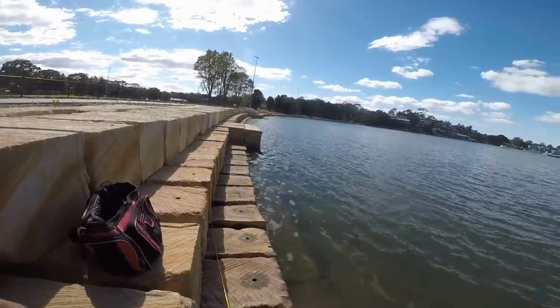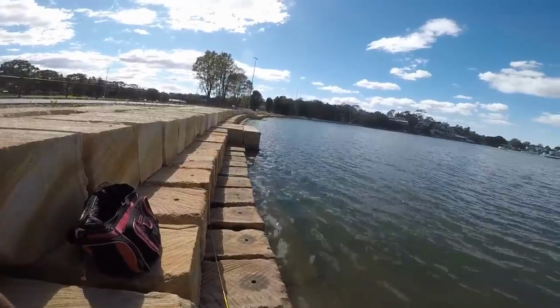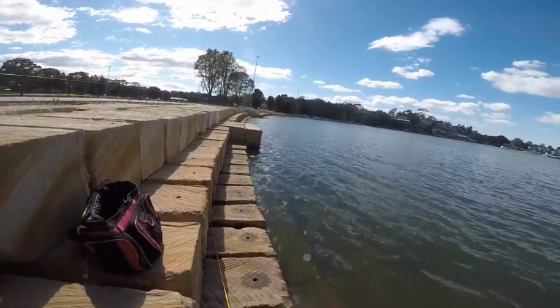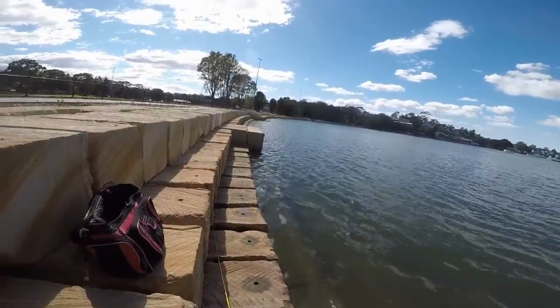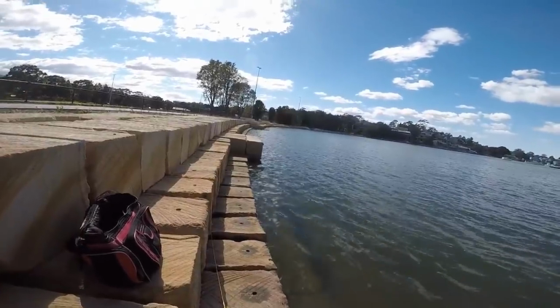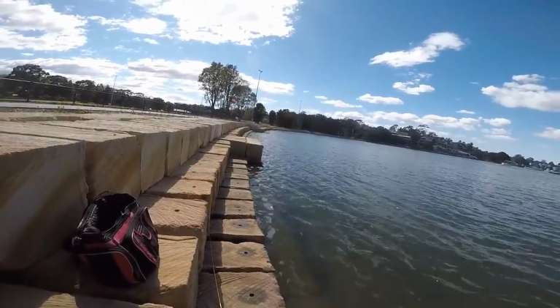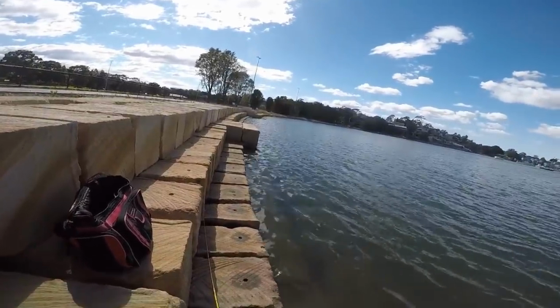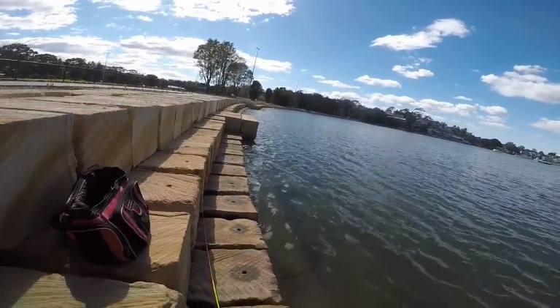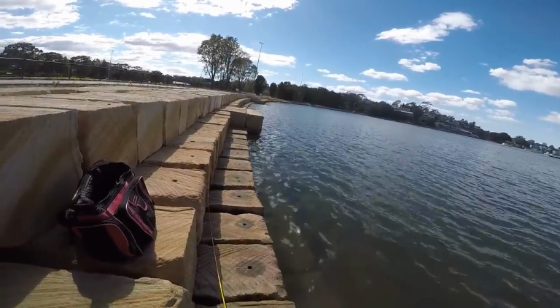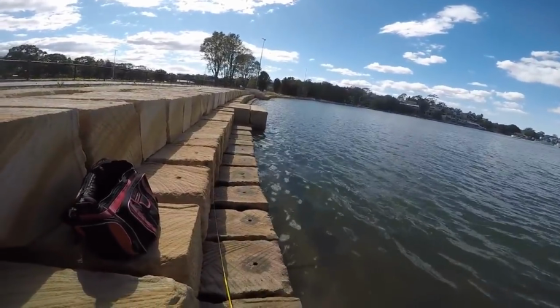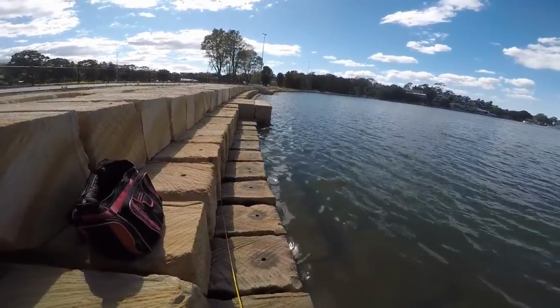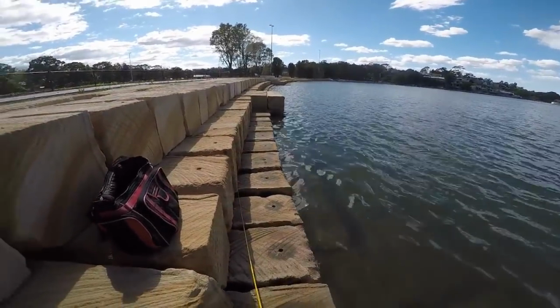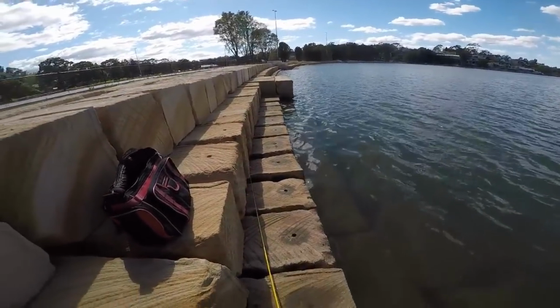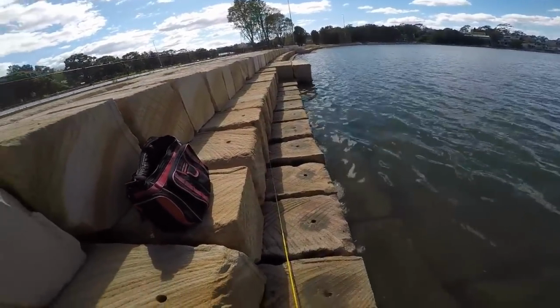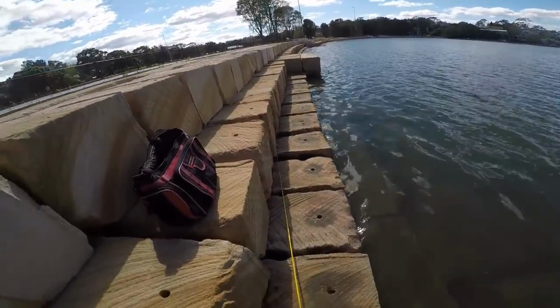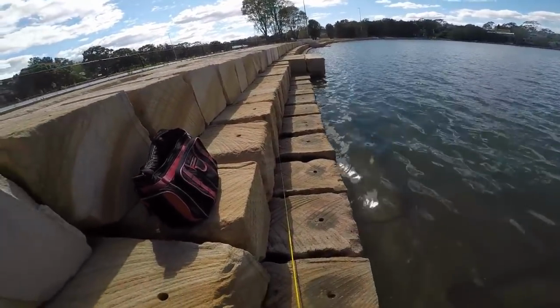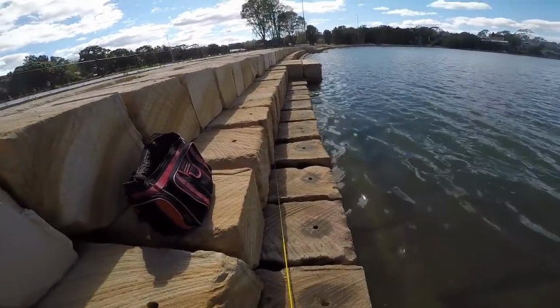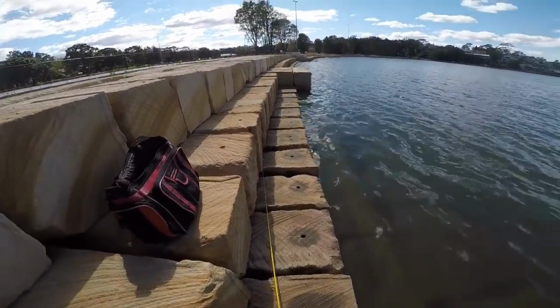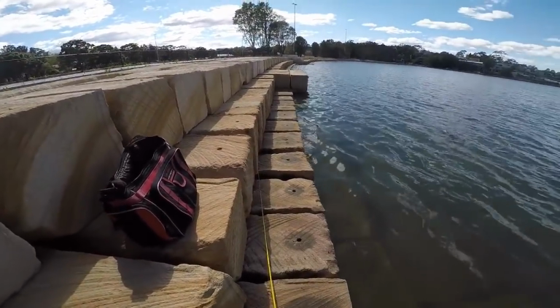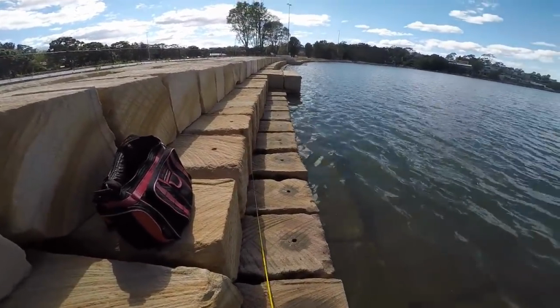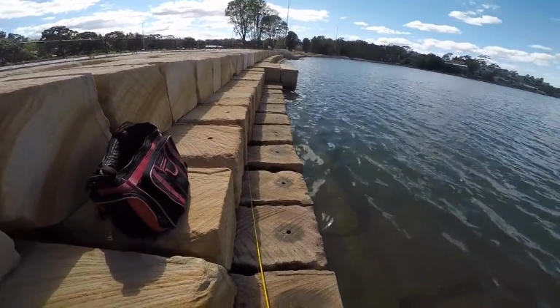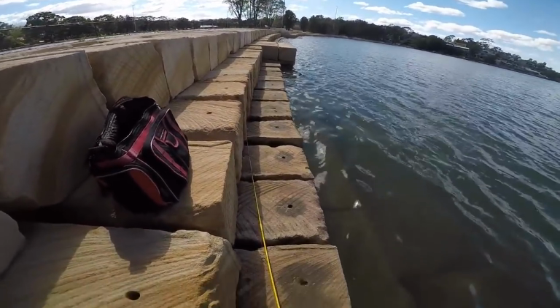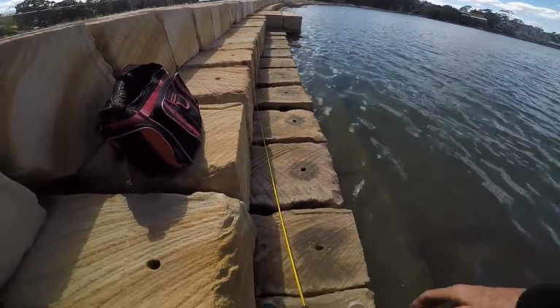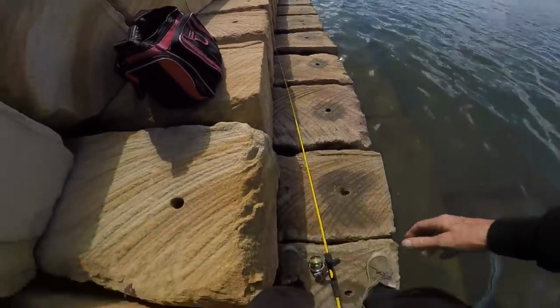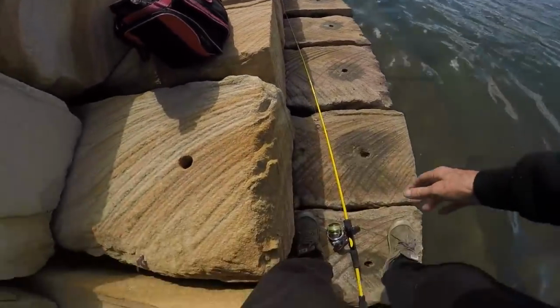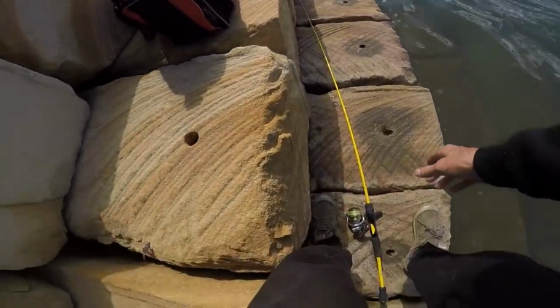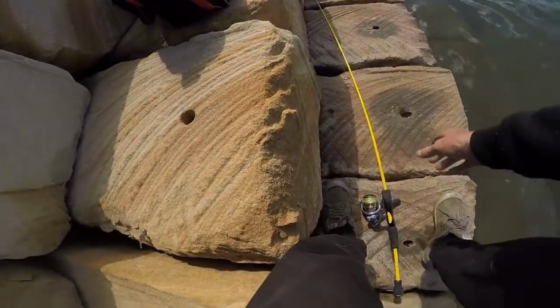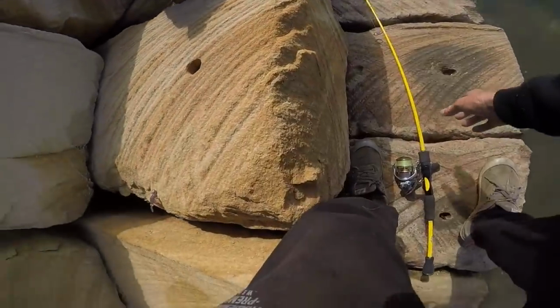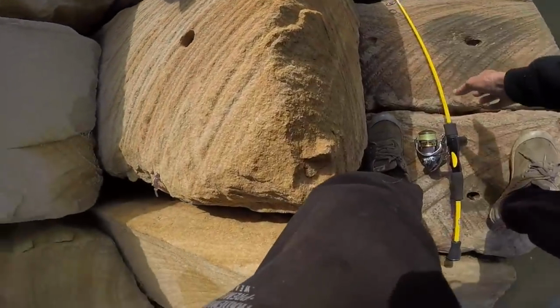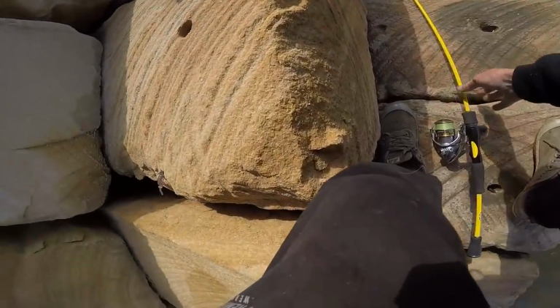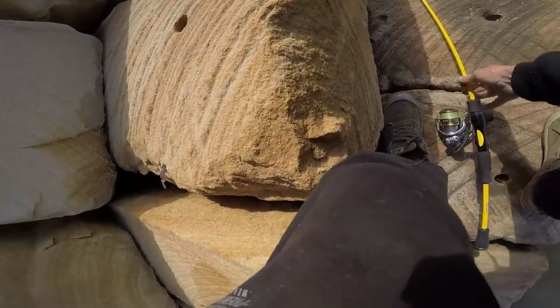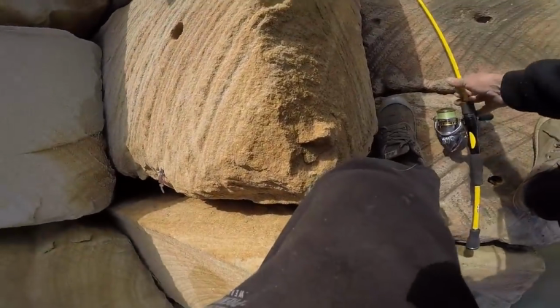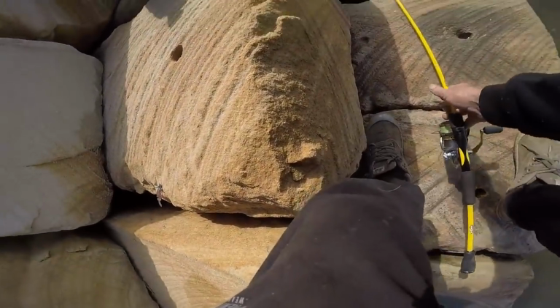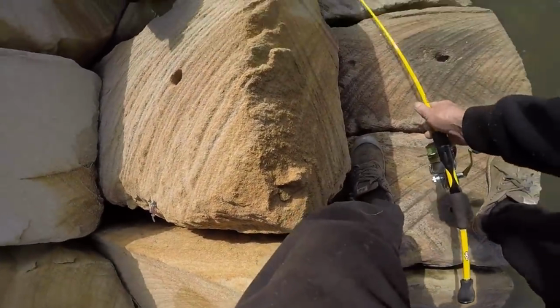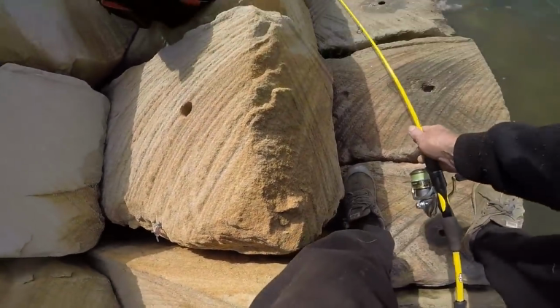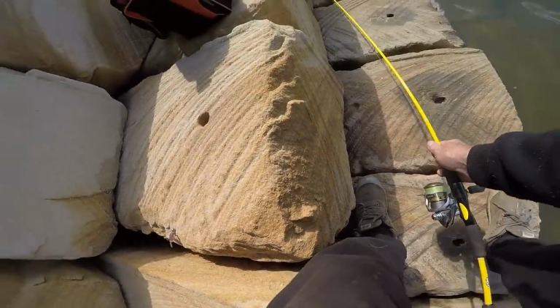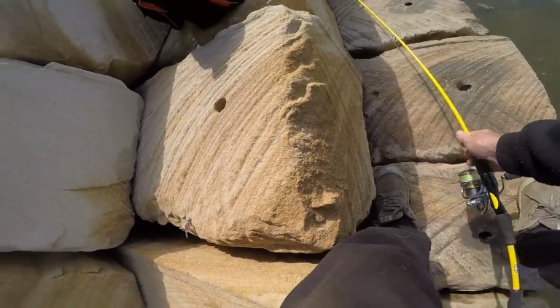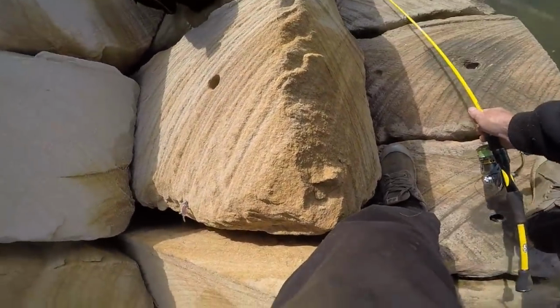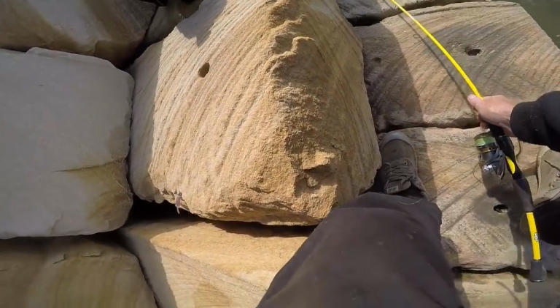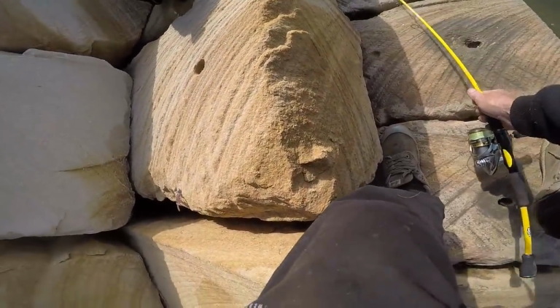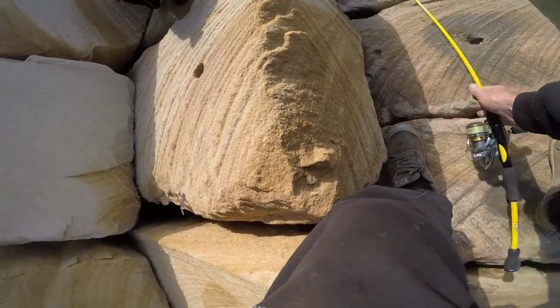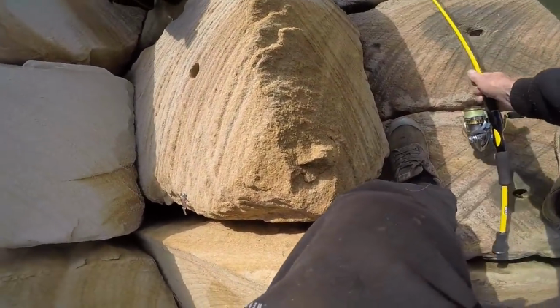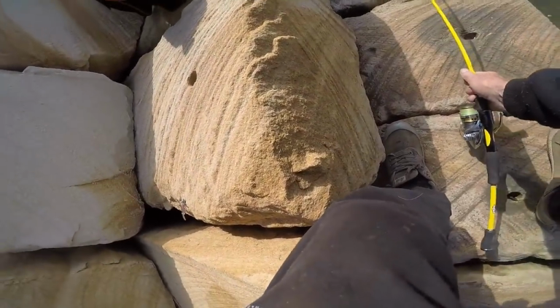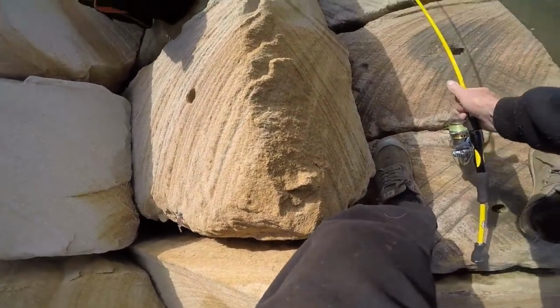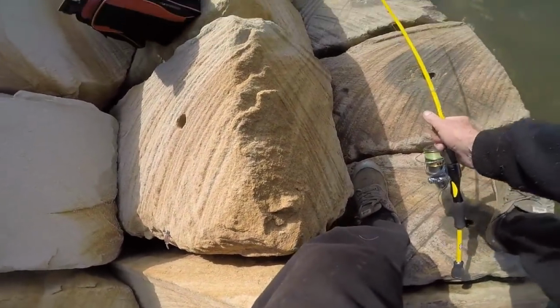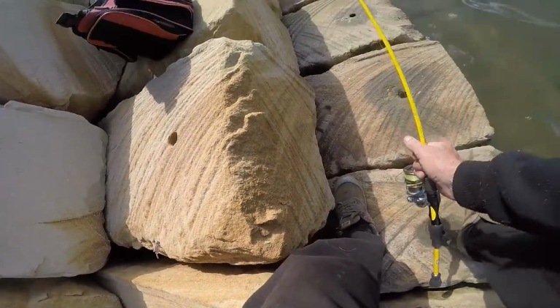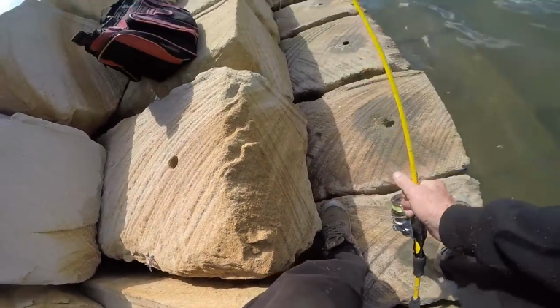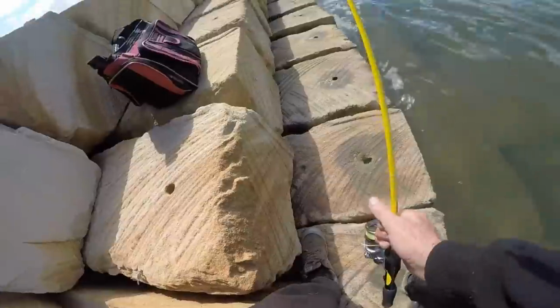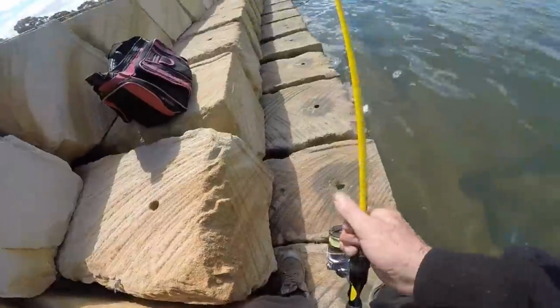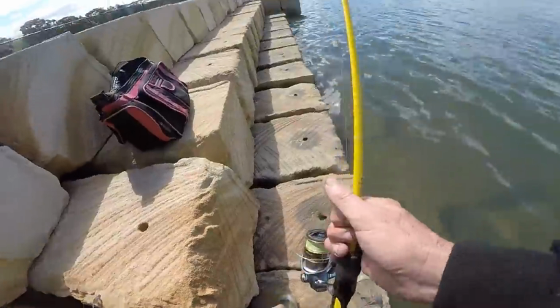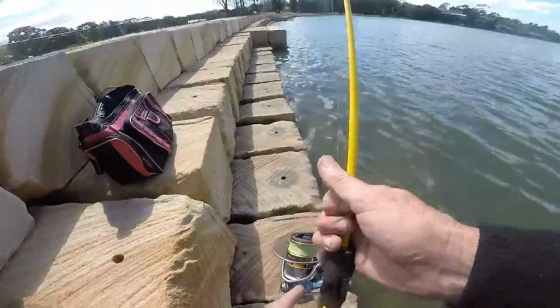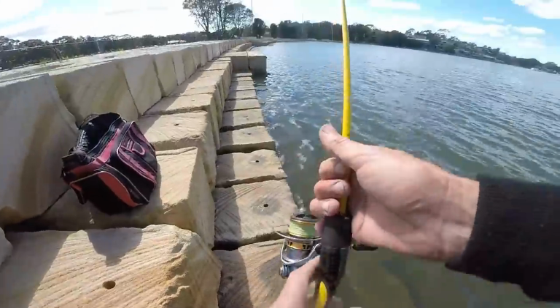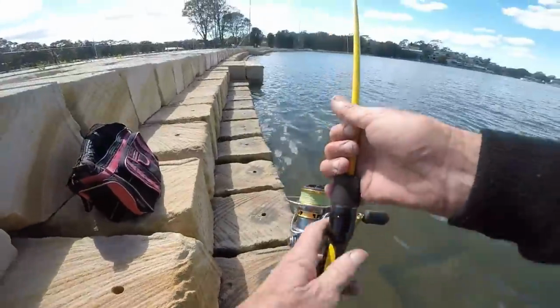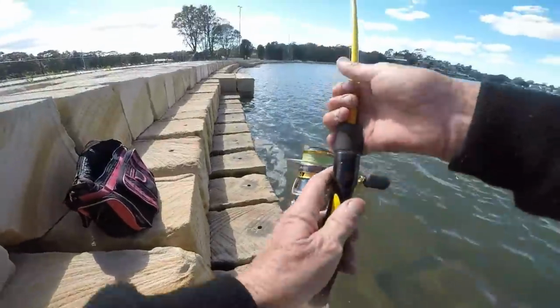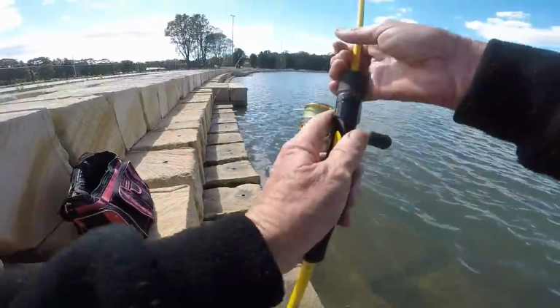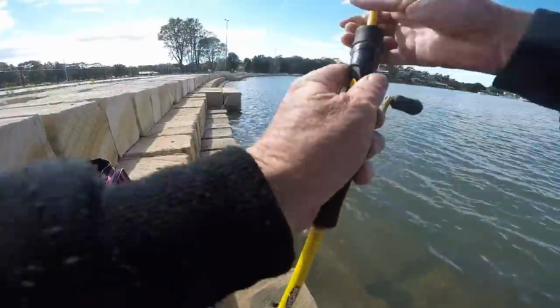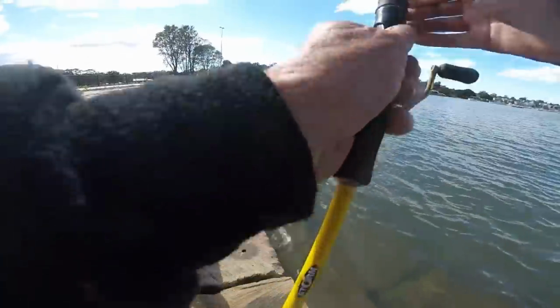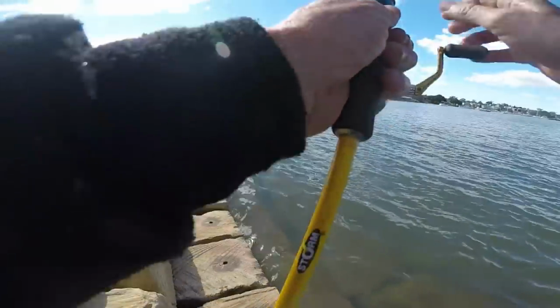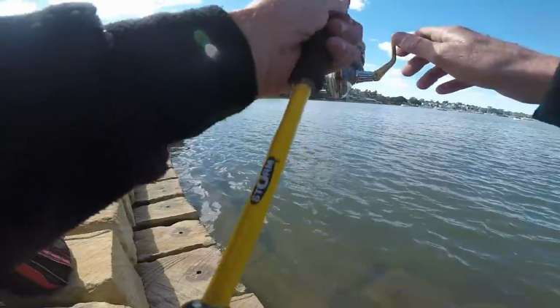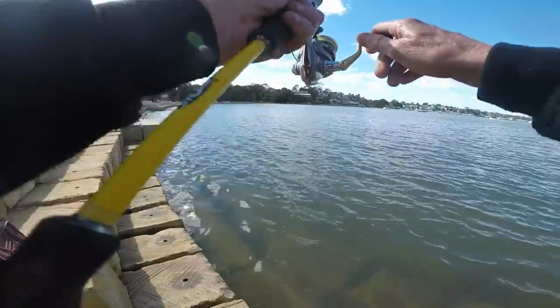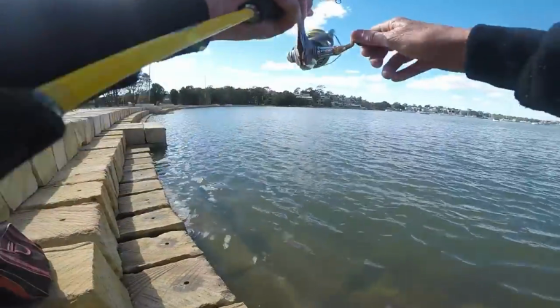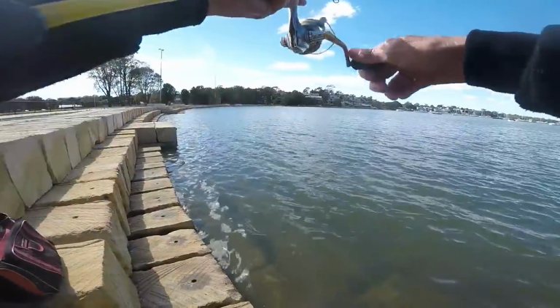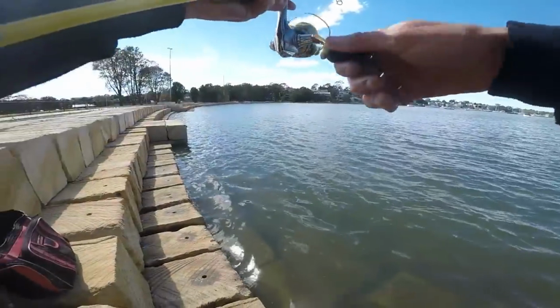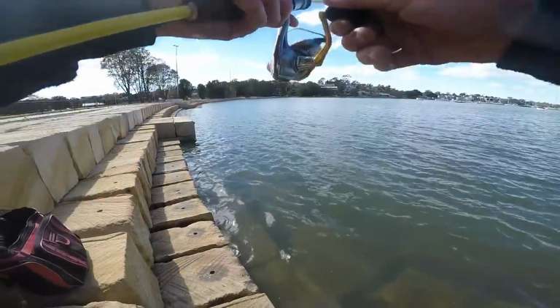Feel a bit weird talking to this camera while these people are walking around. But I'll probably go and get another fish.